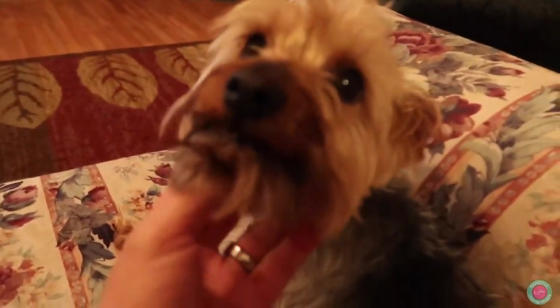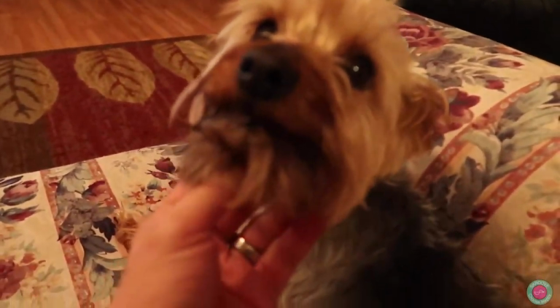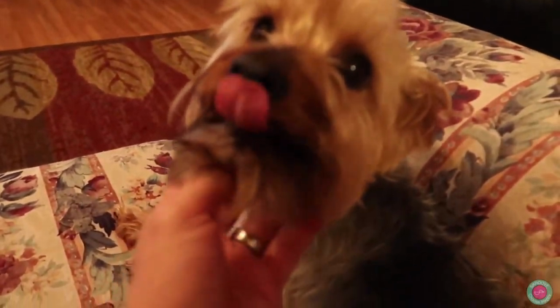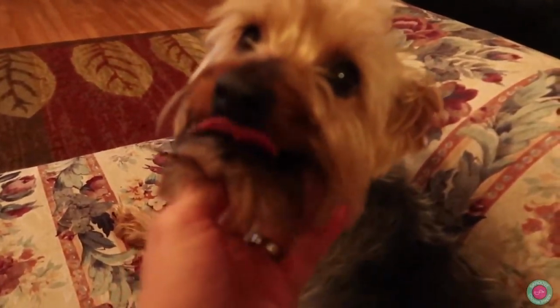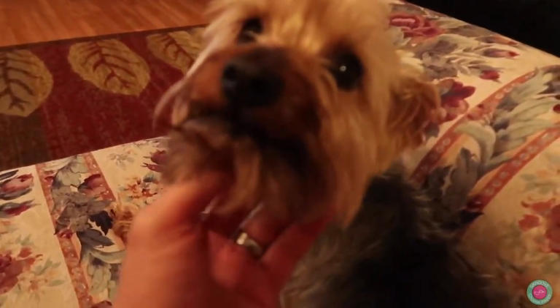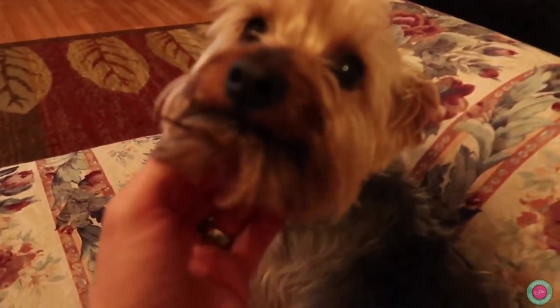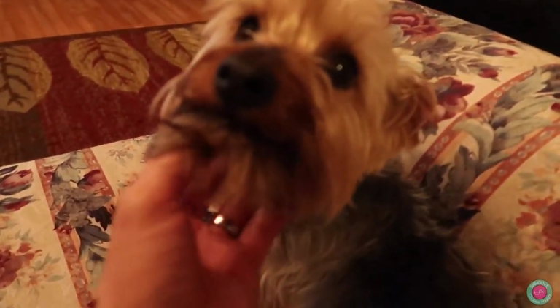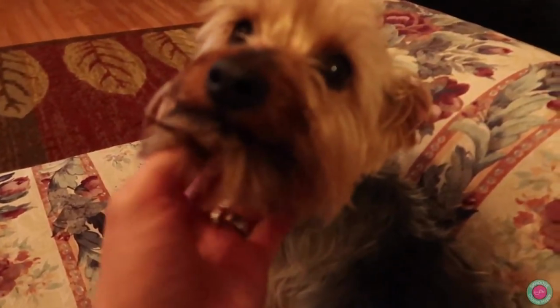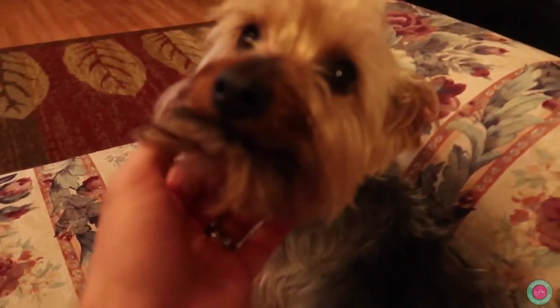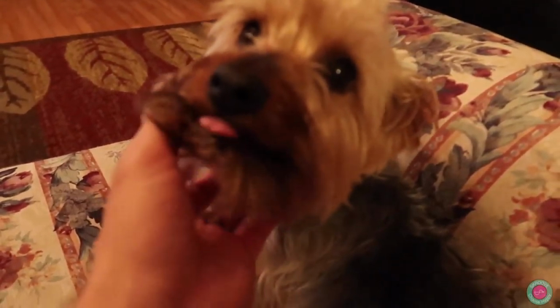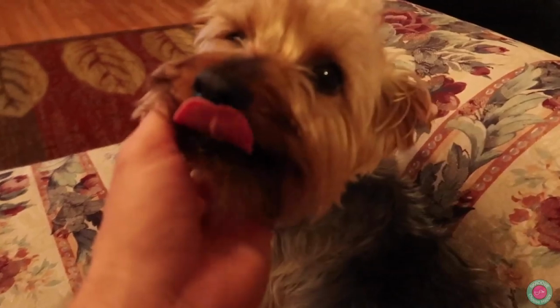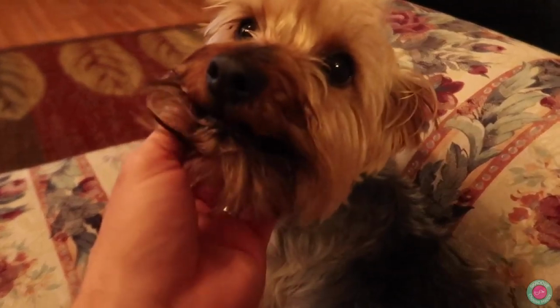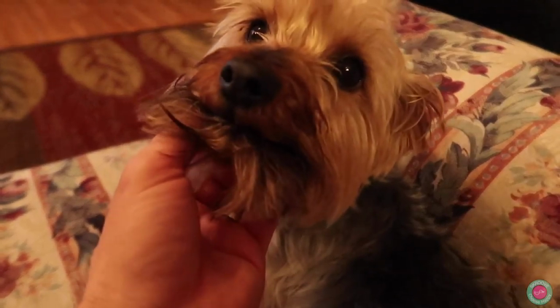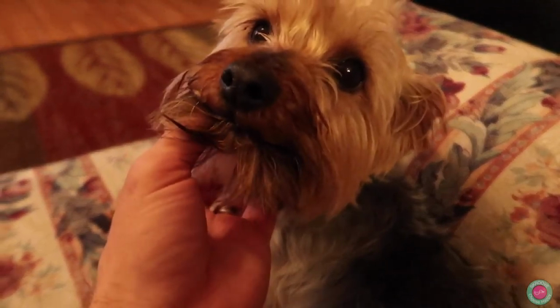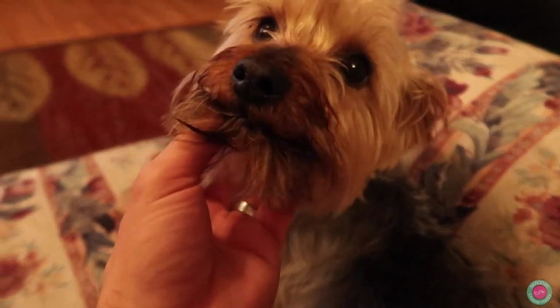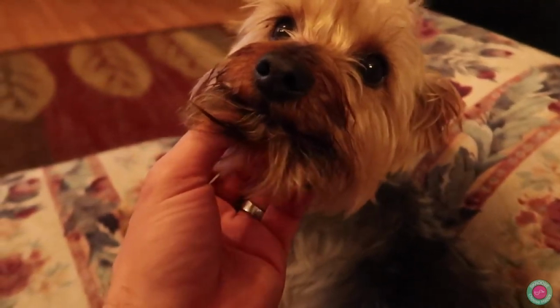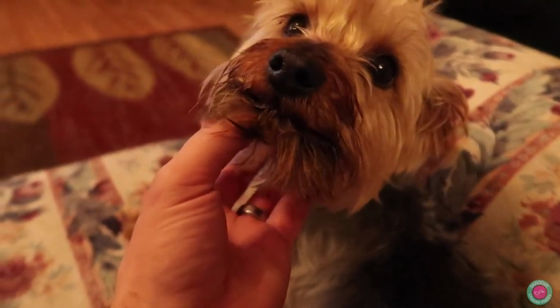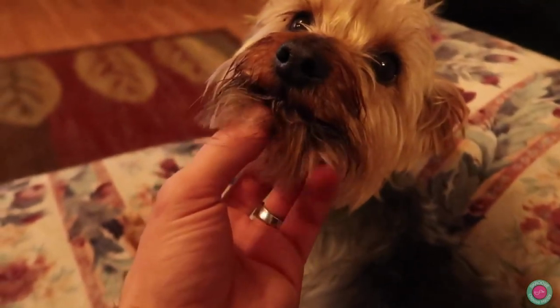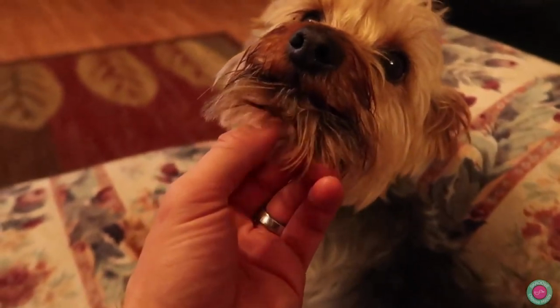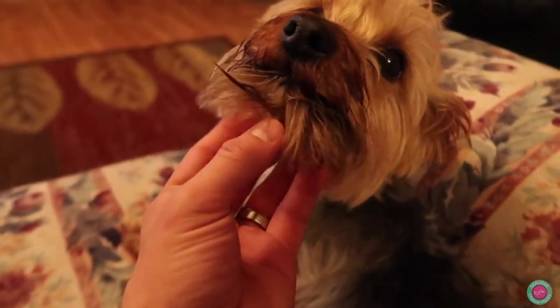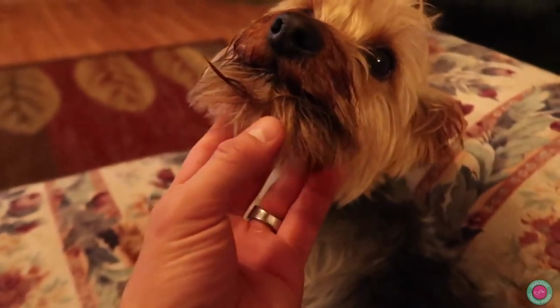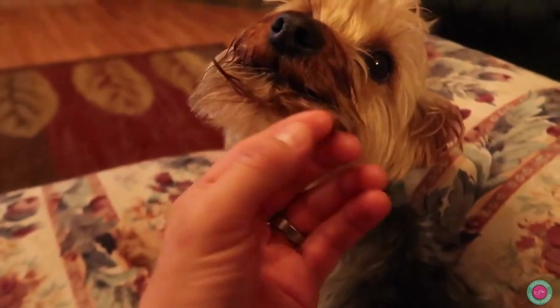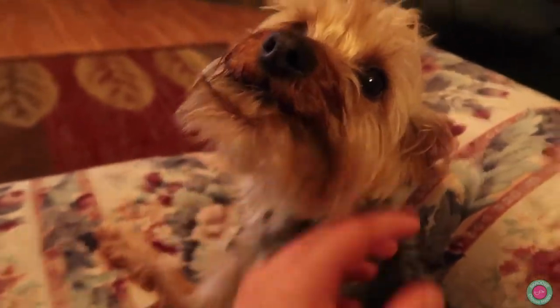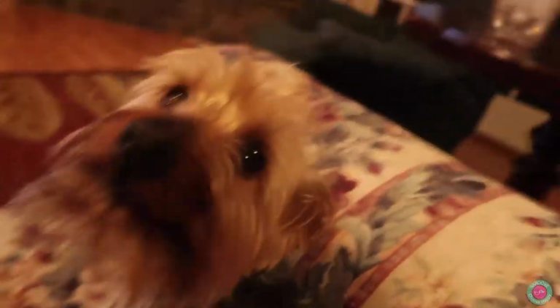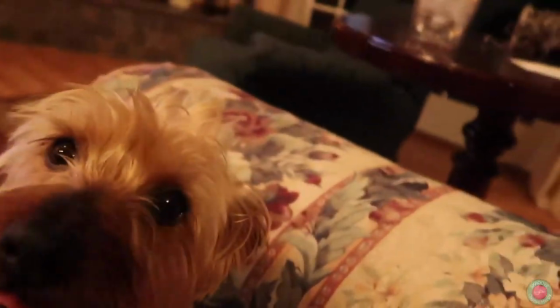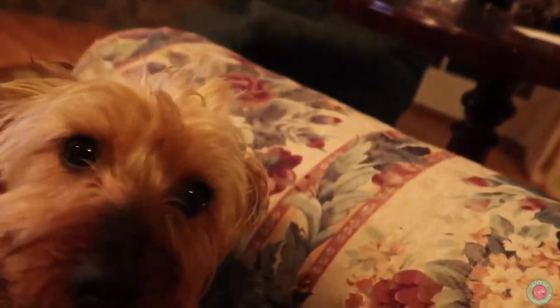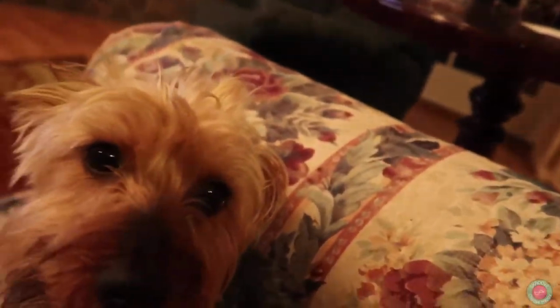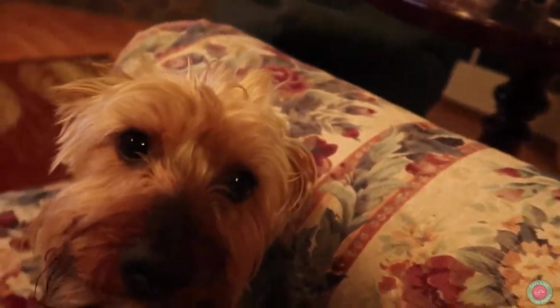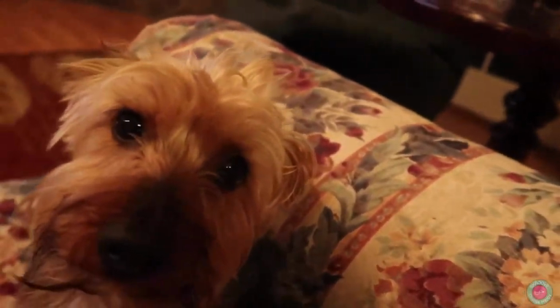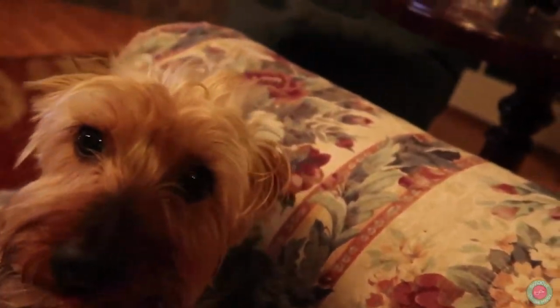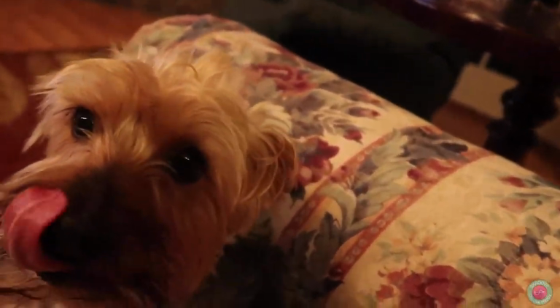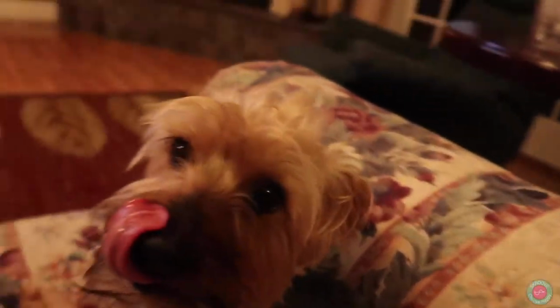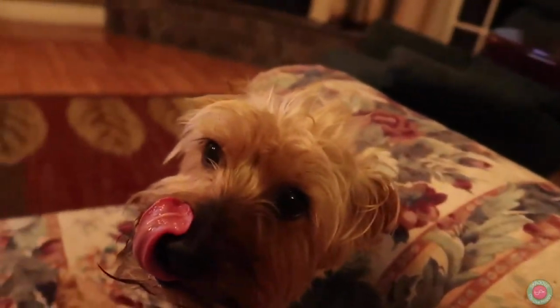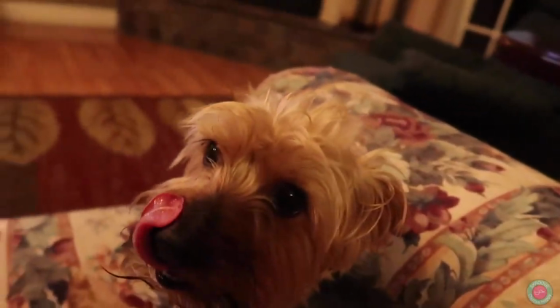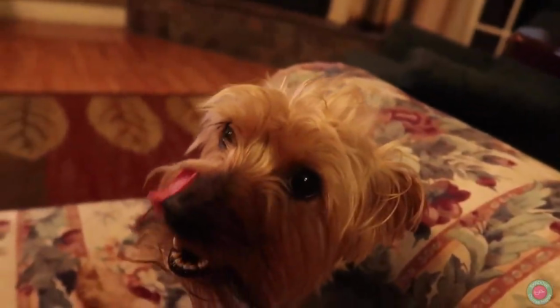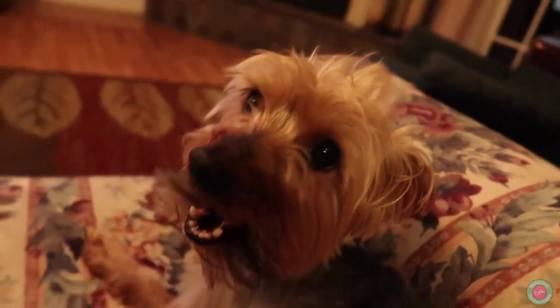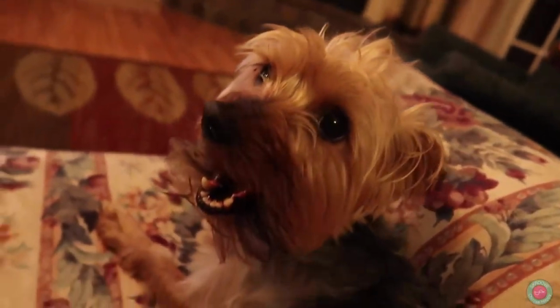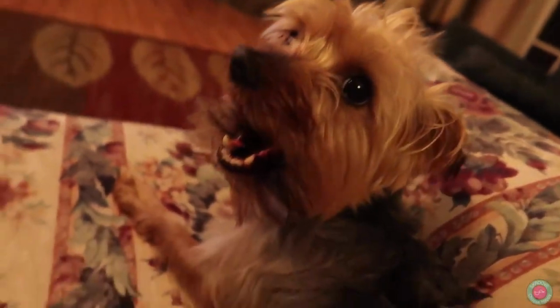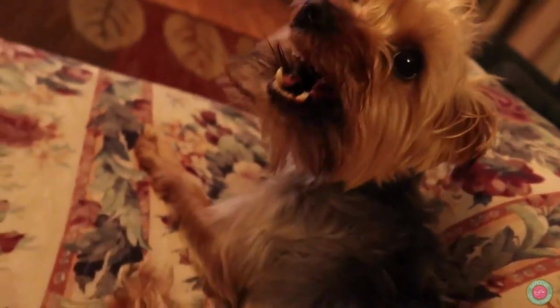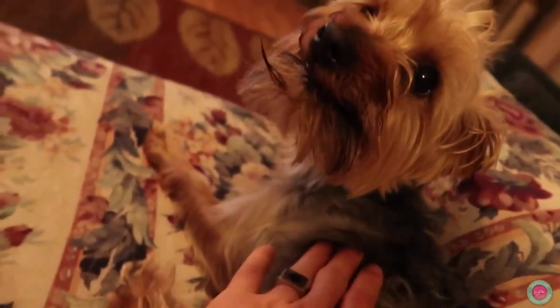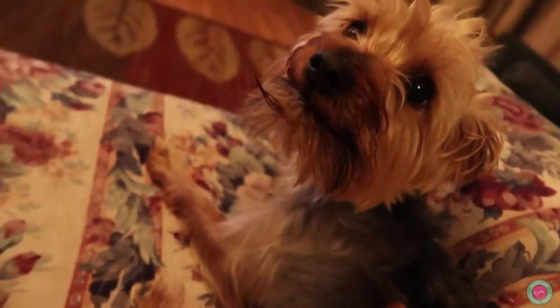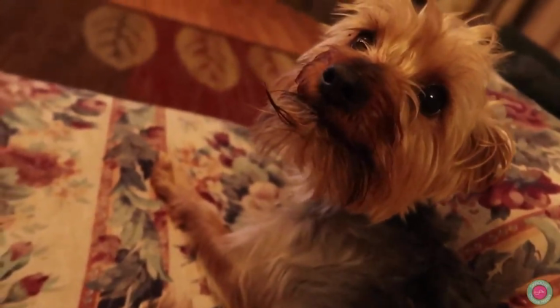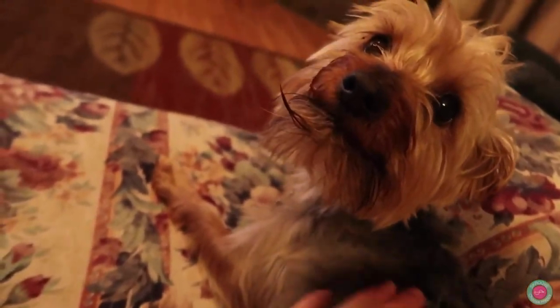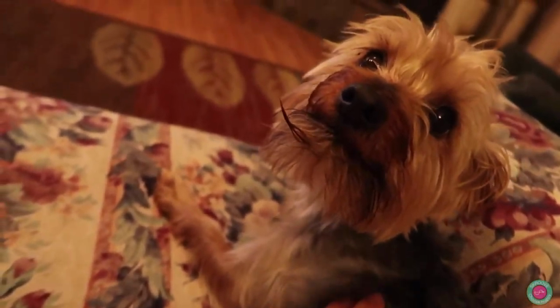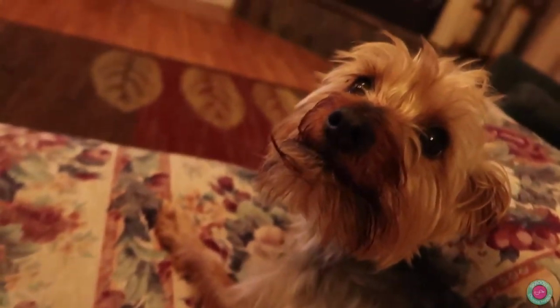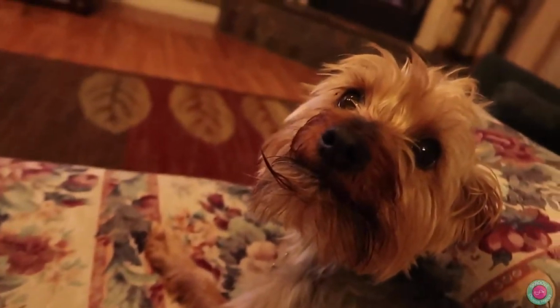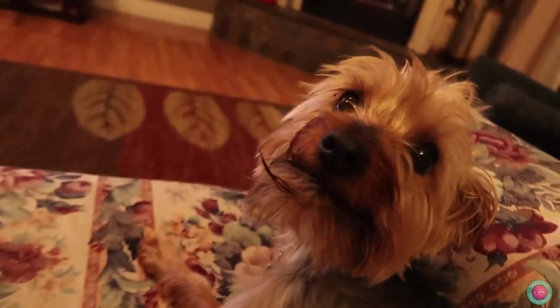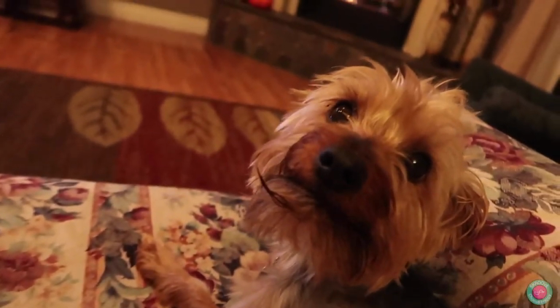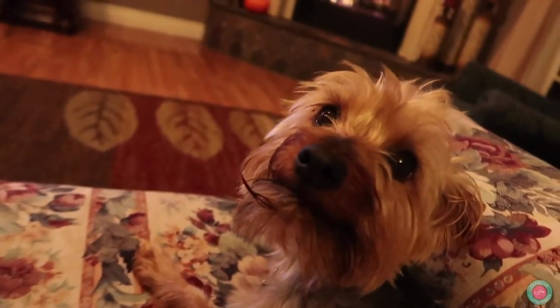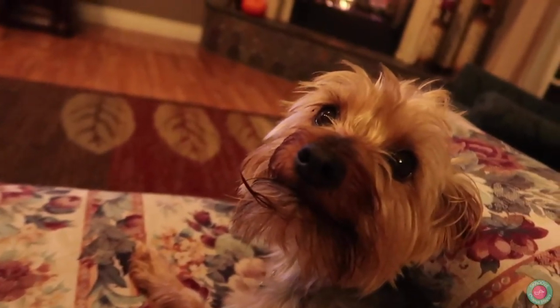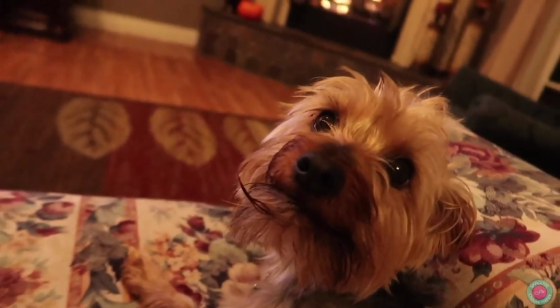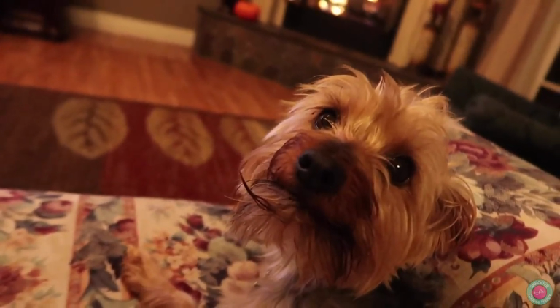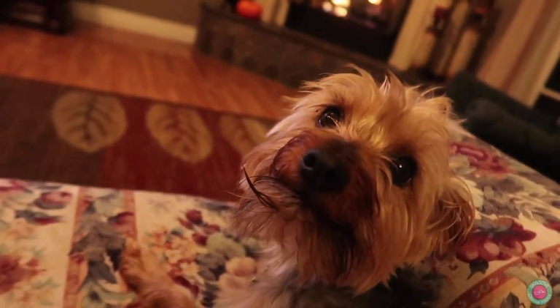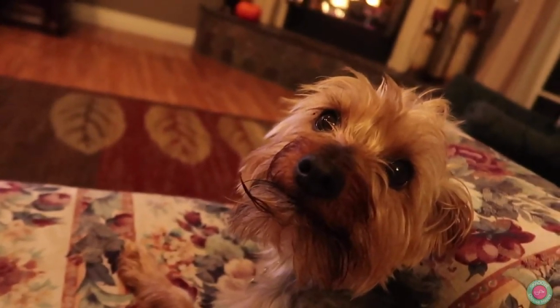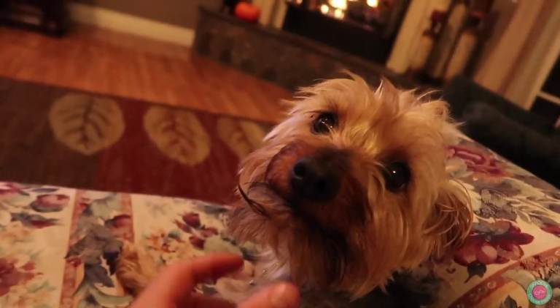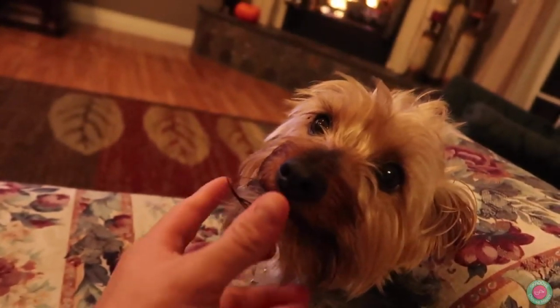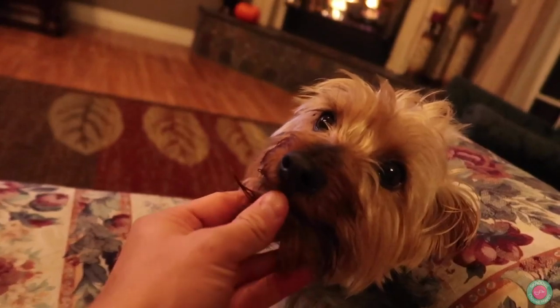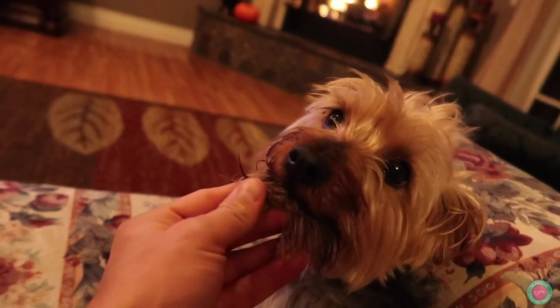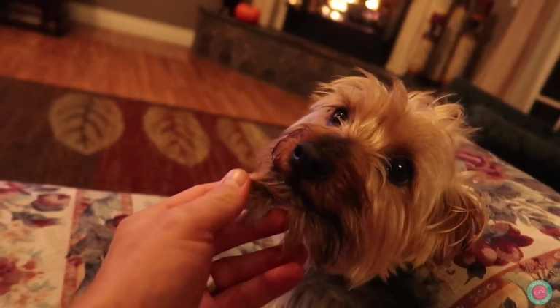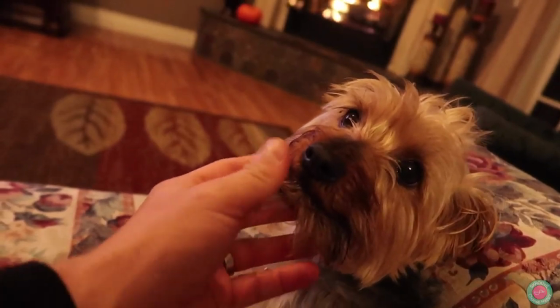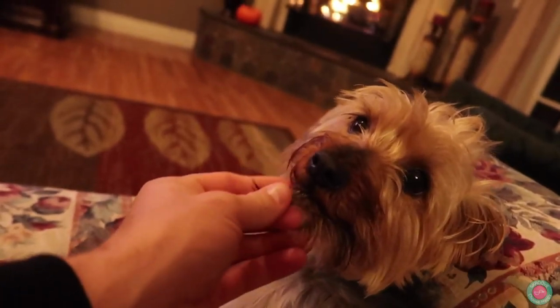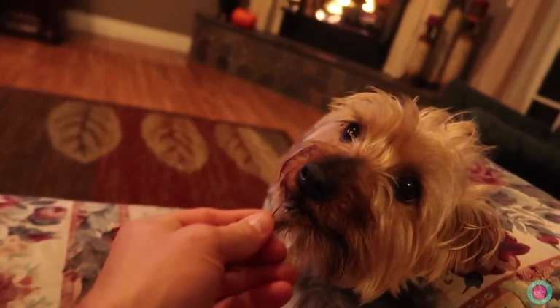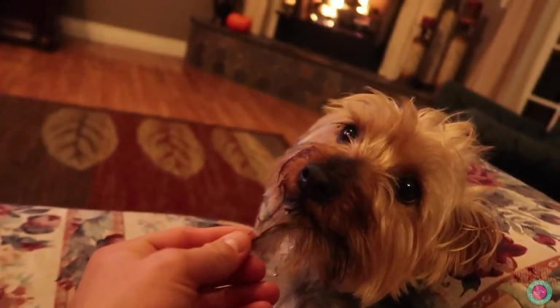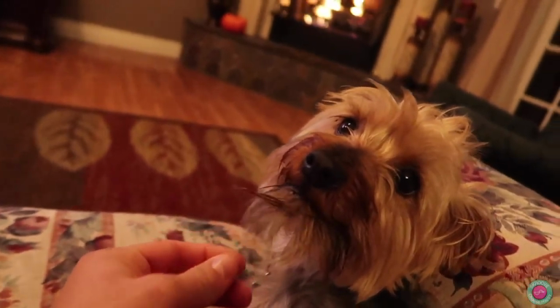Happy to see you, buddy. Happy to see you.